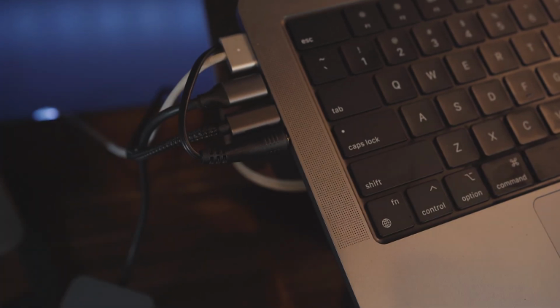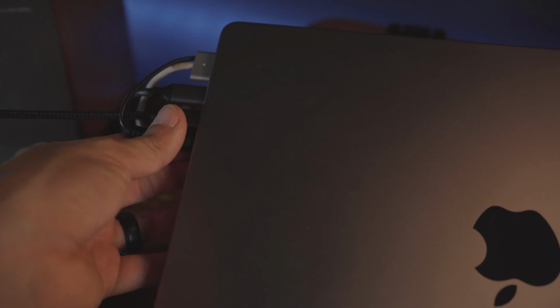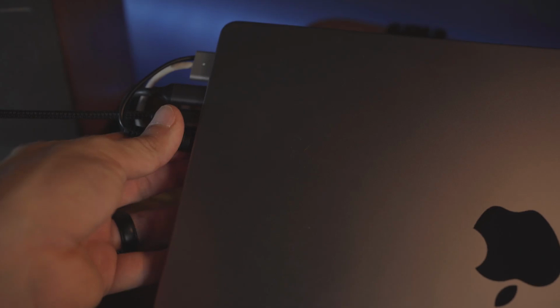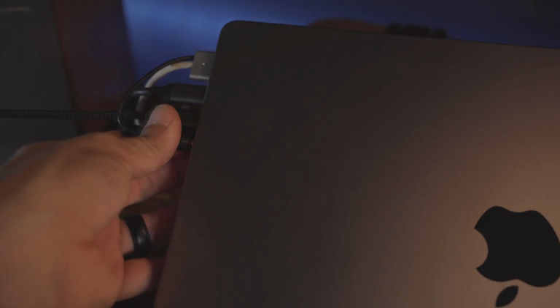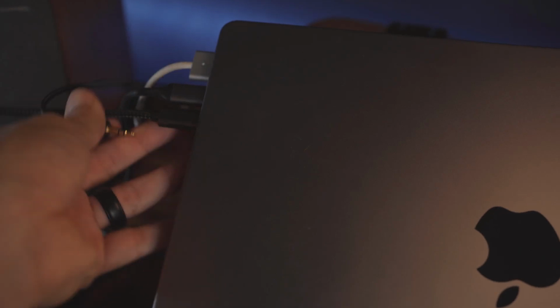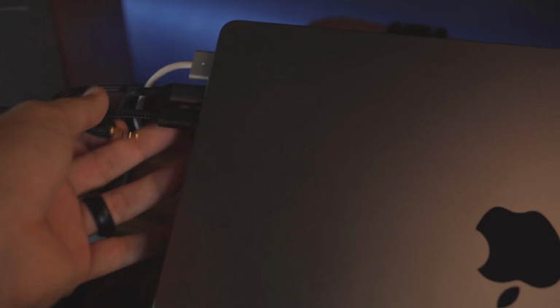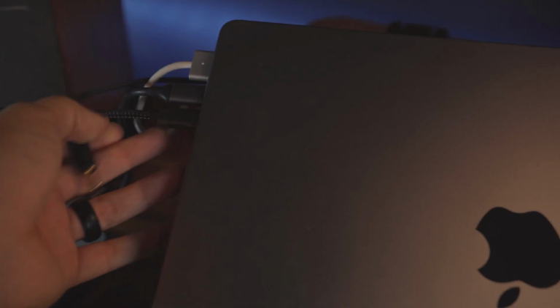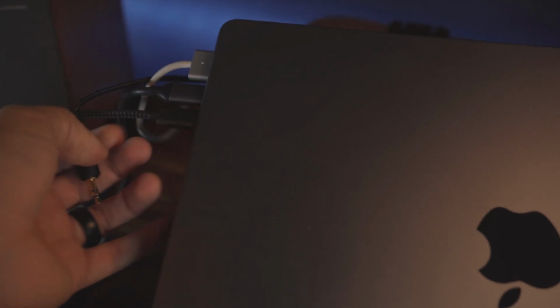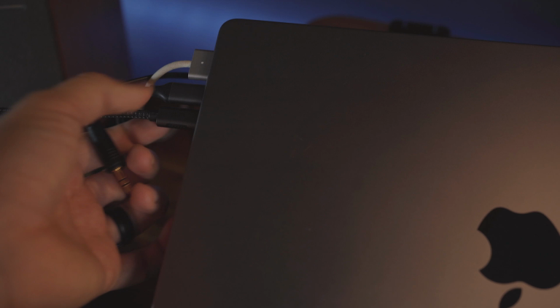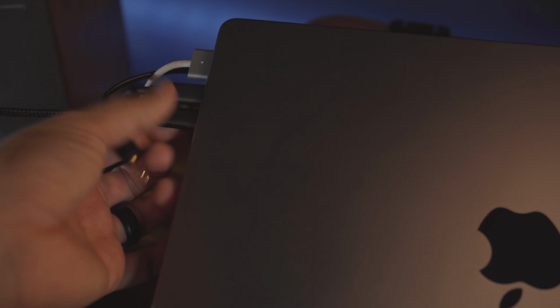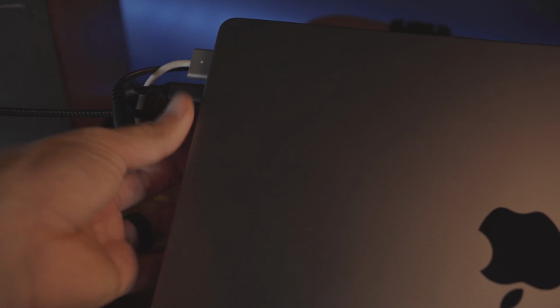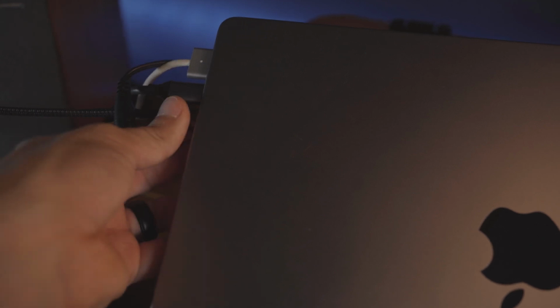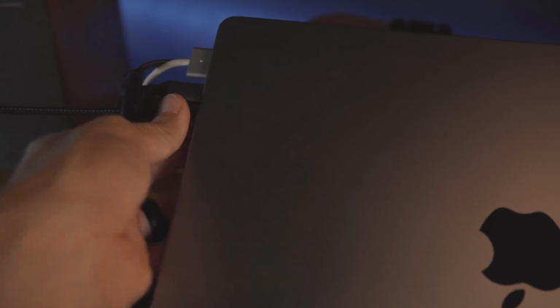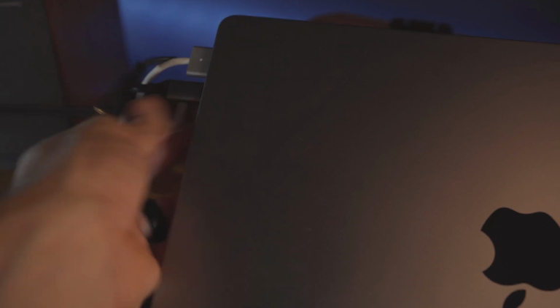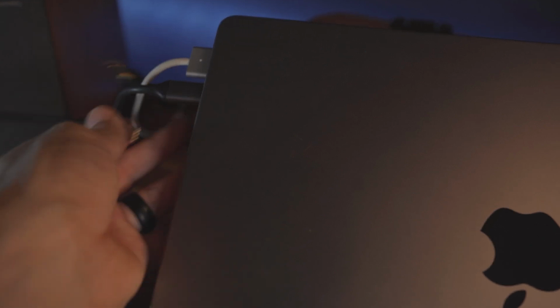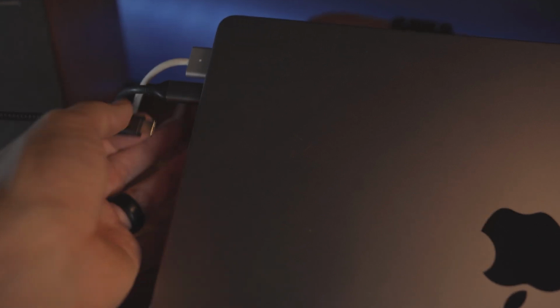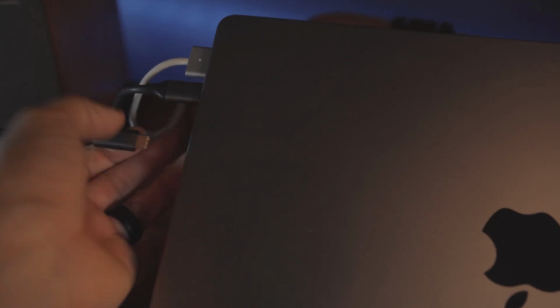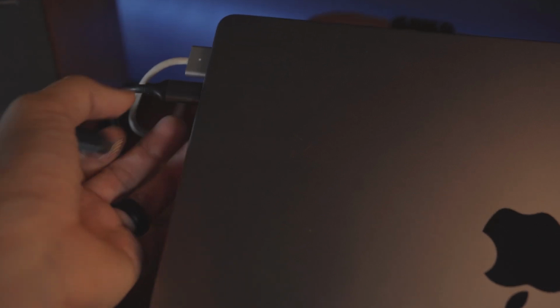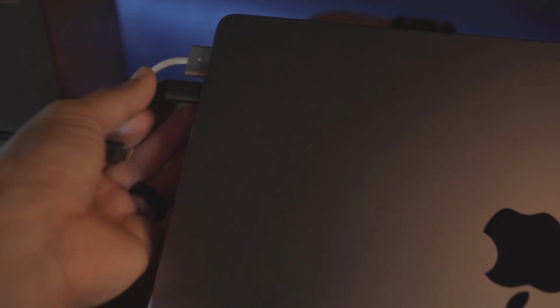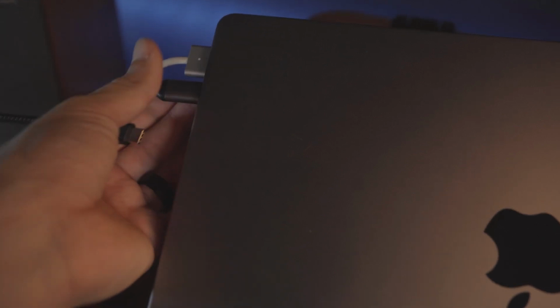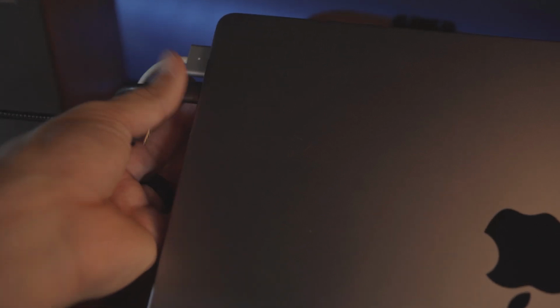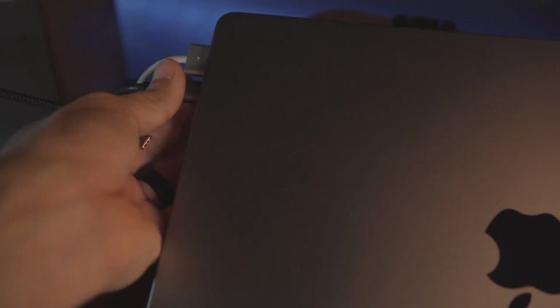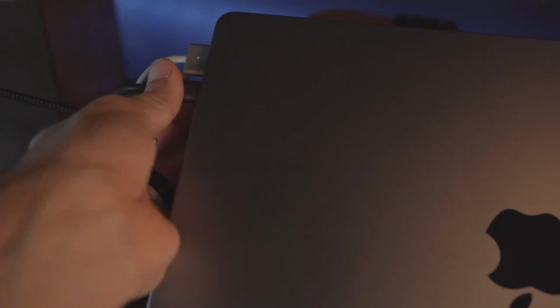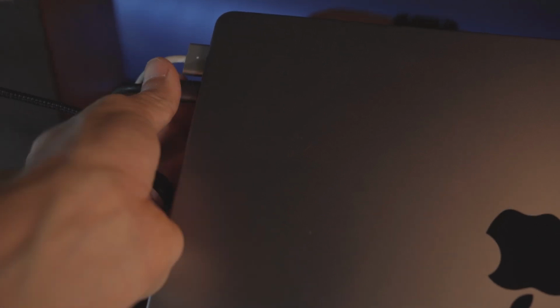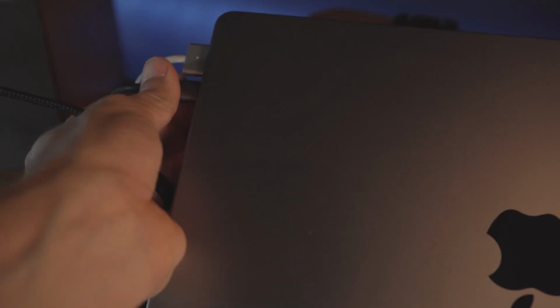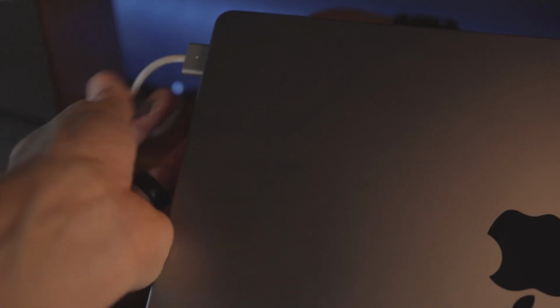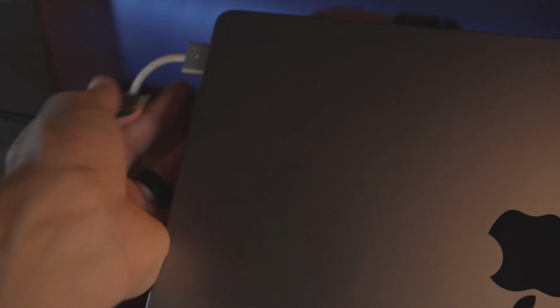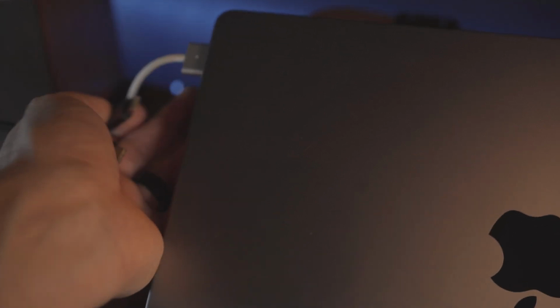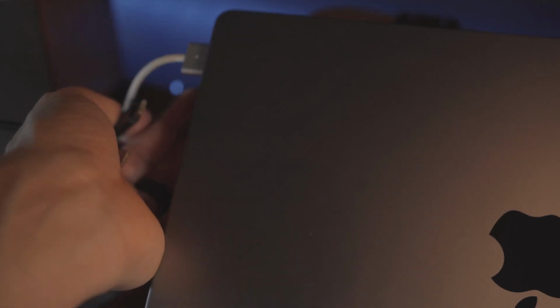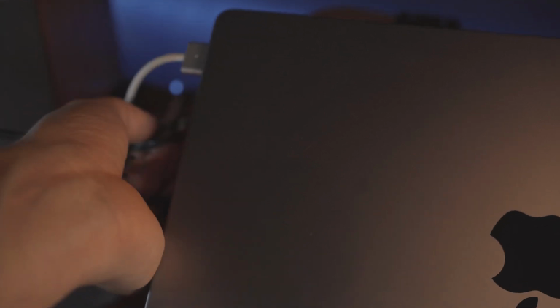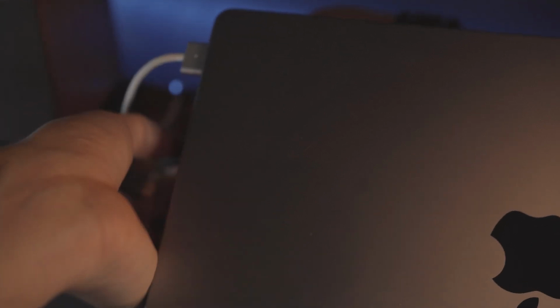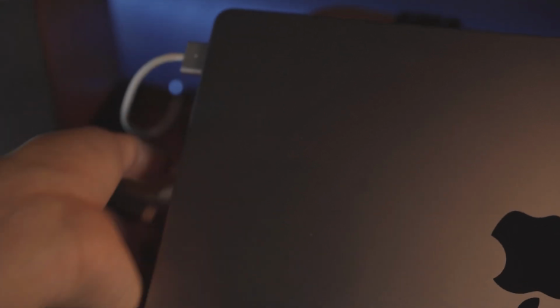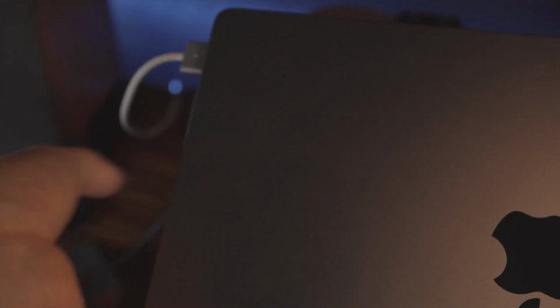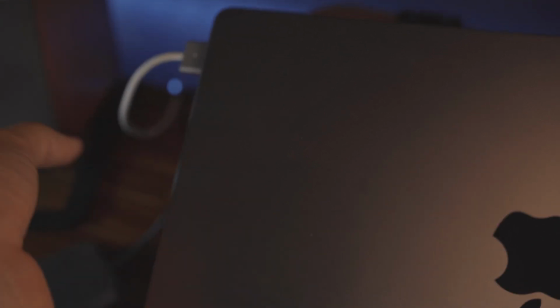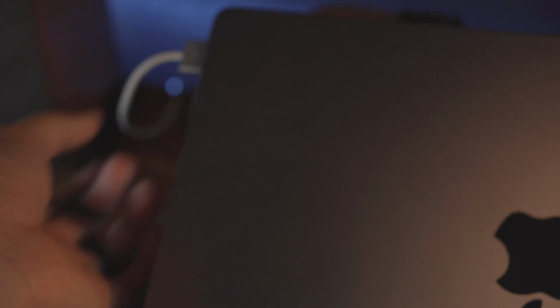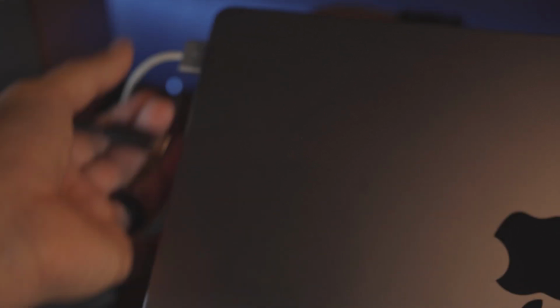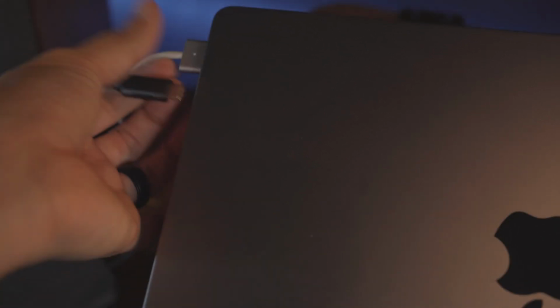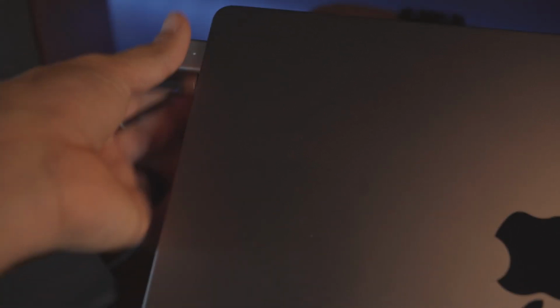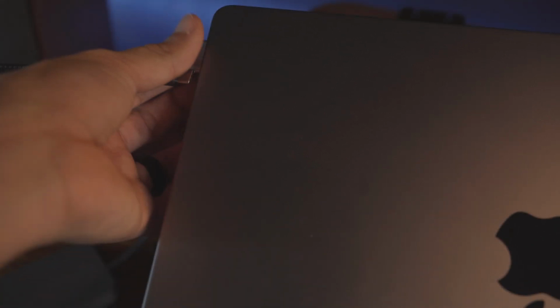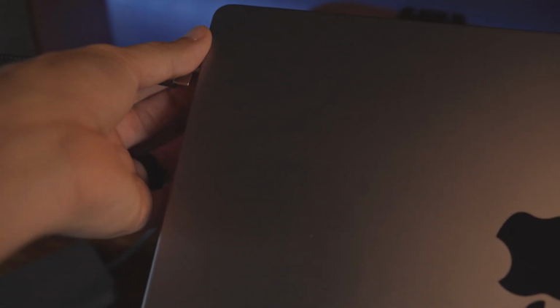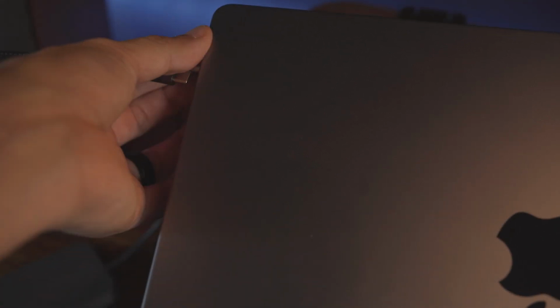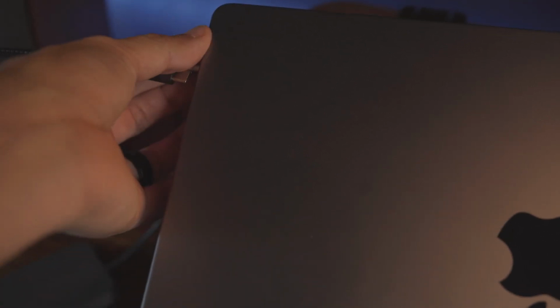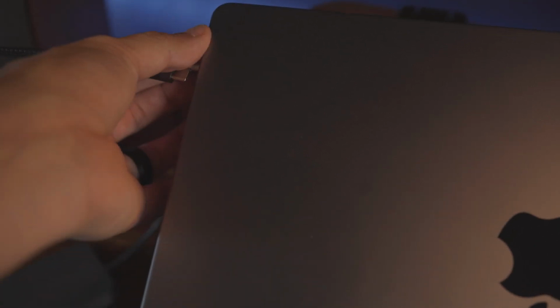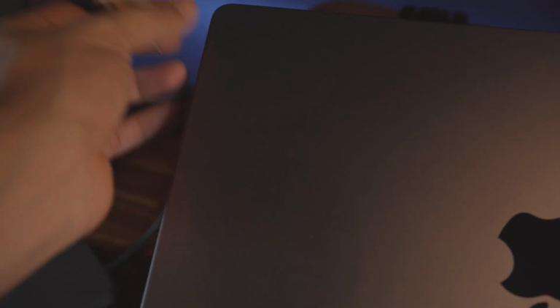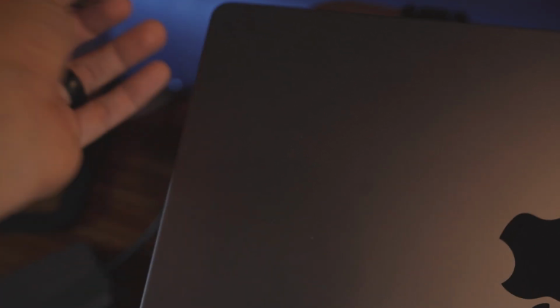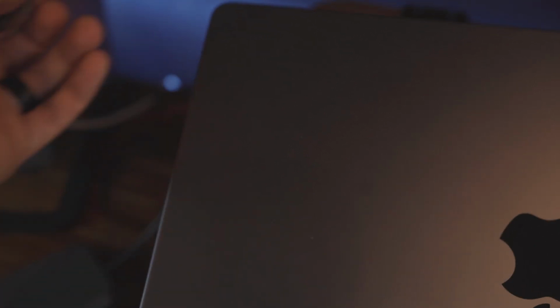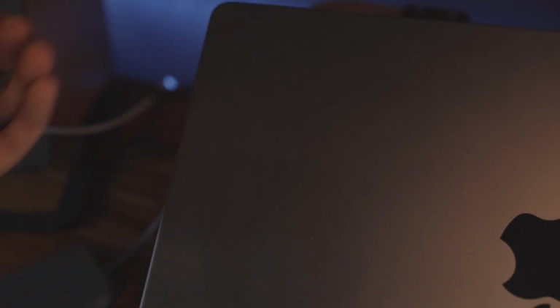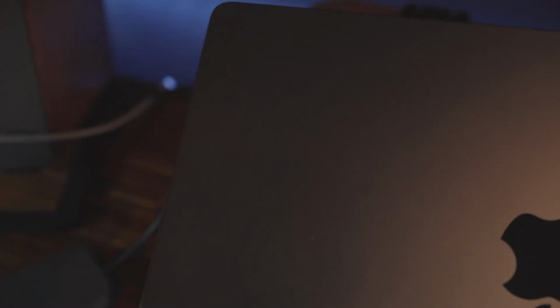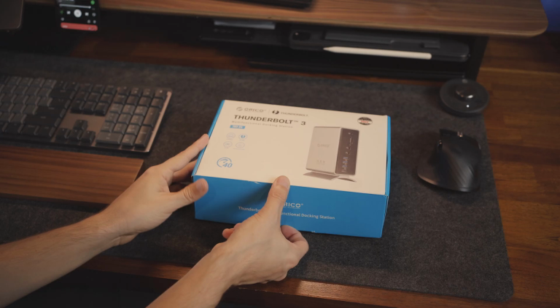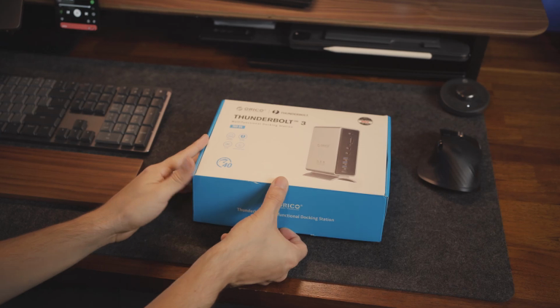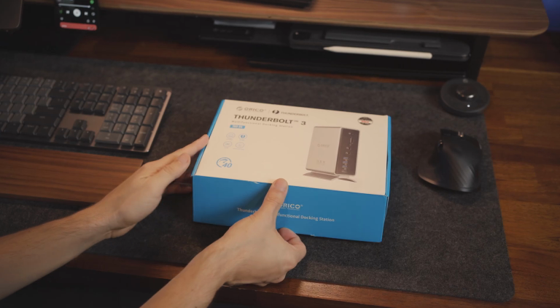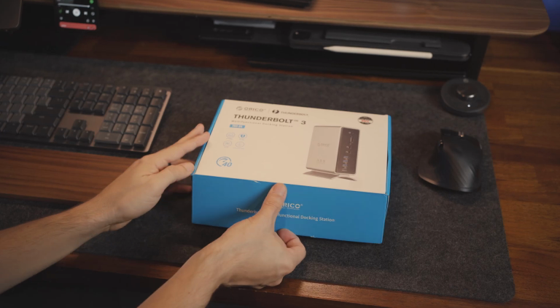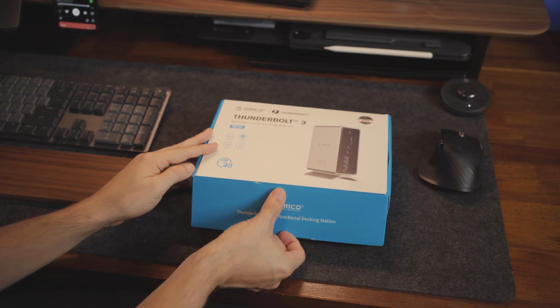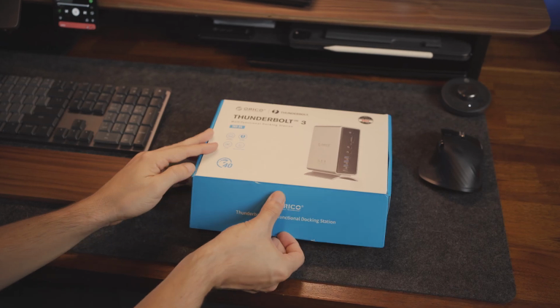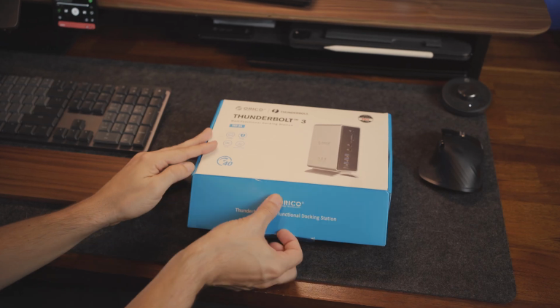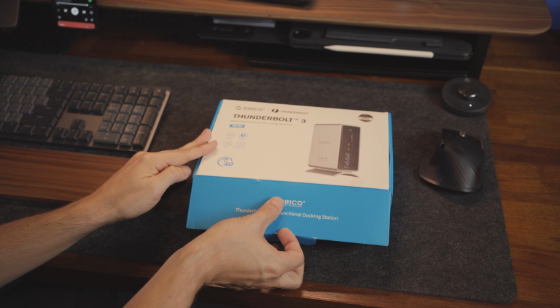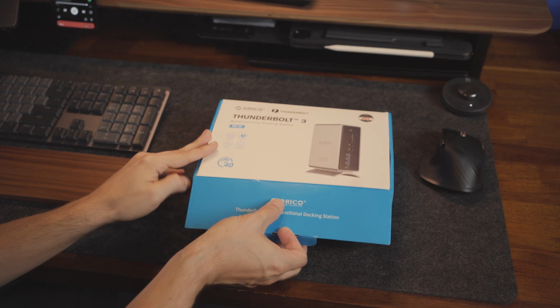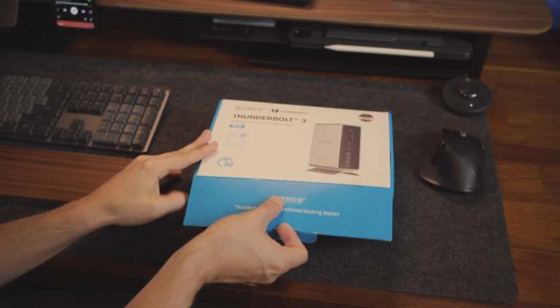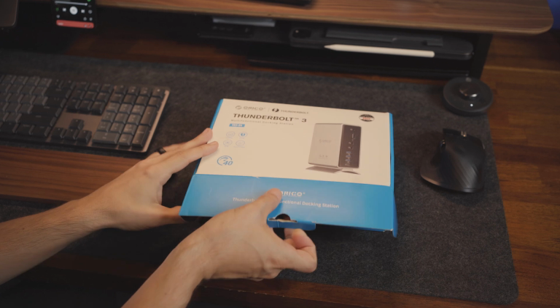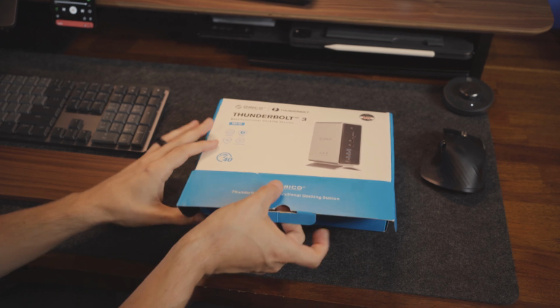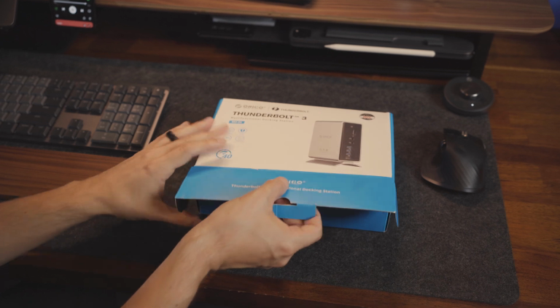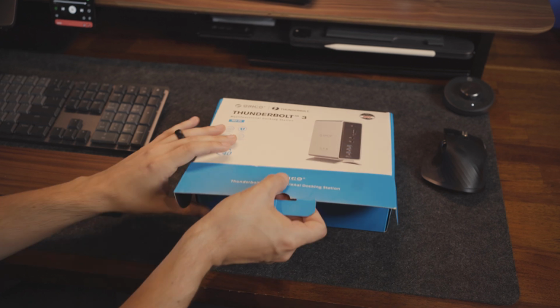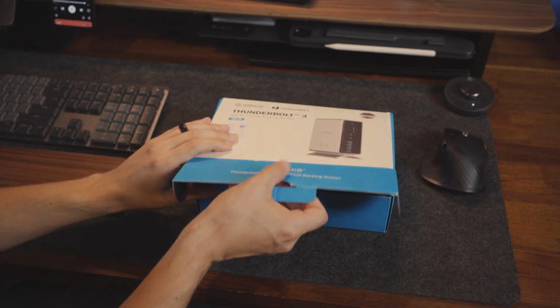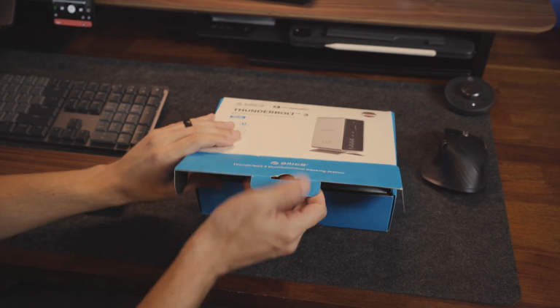It was time to upgrade to something that's been on my mind since starting my ideal setup journey: a docking station.